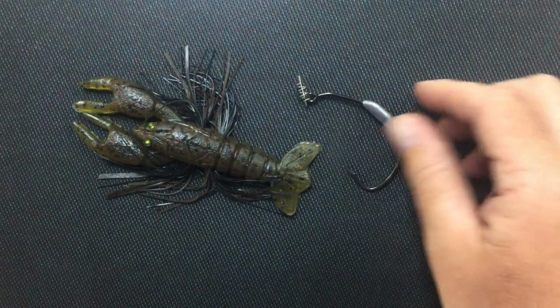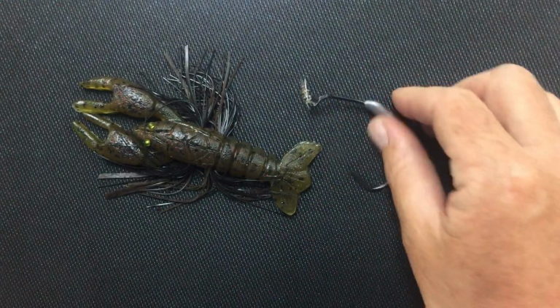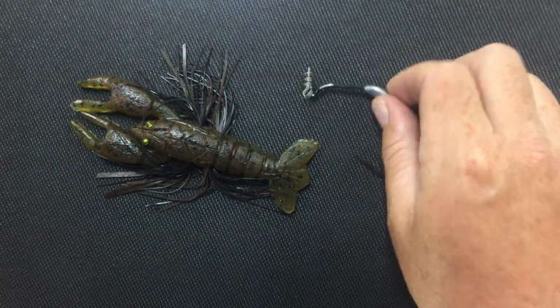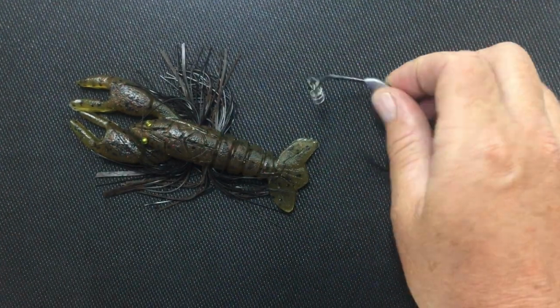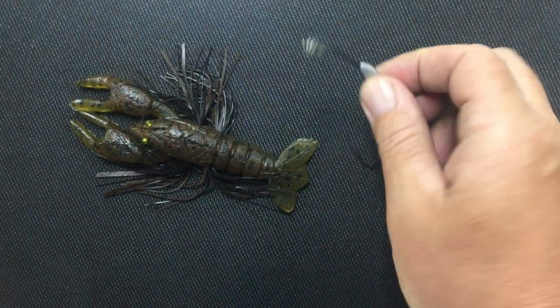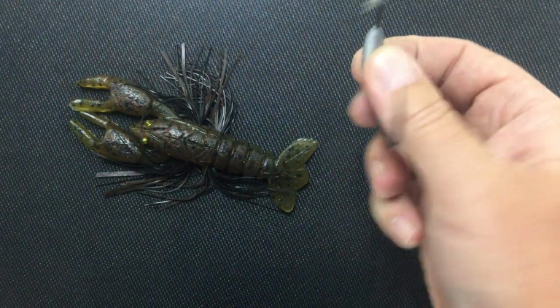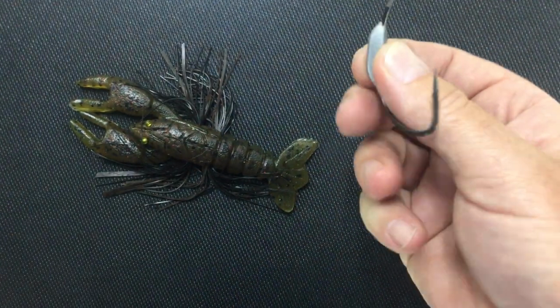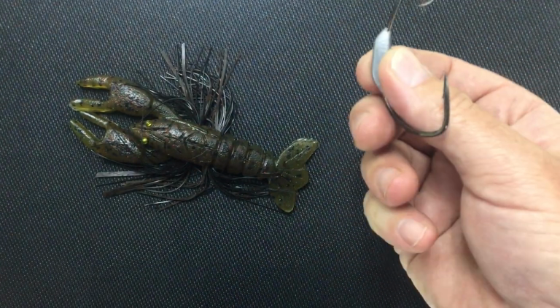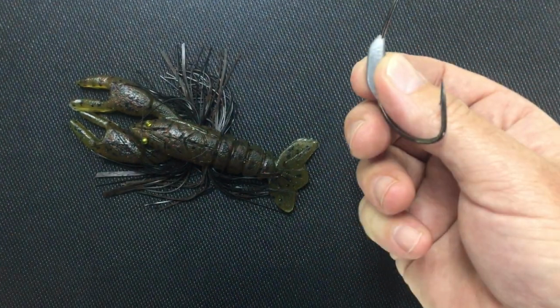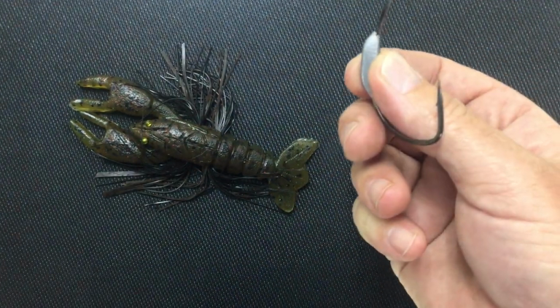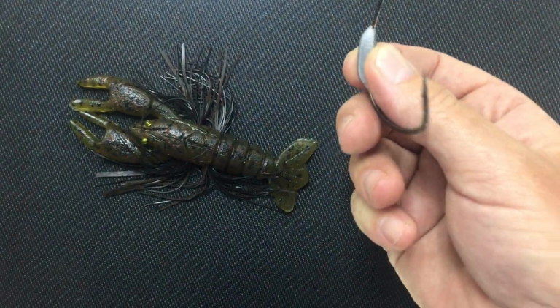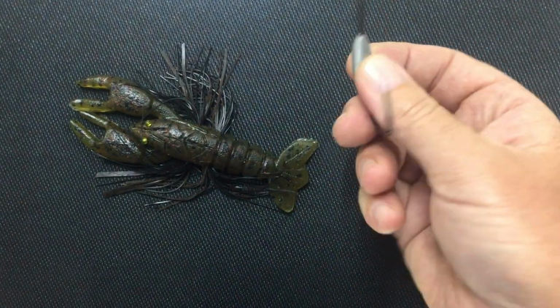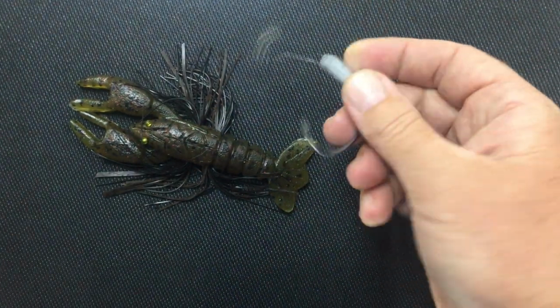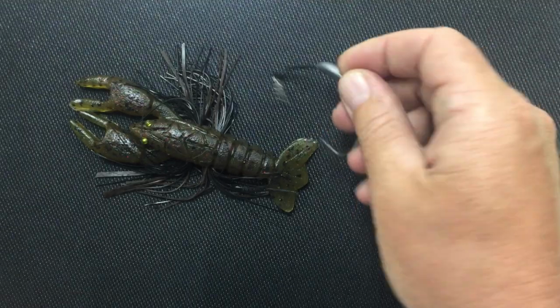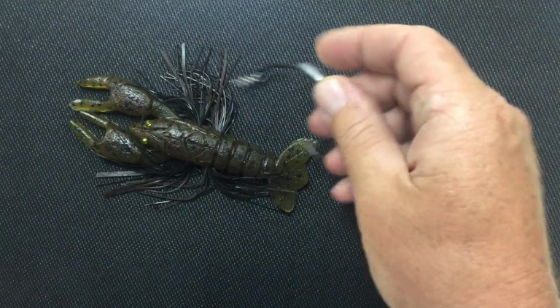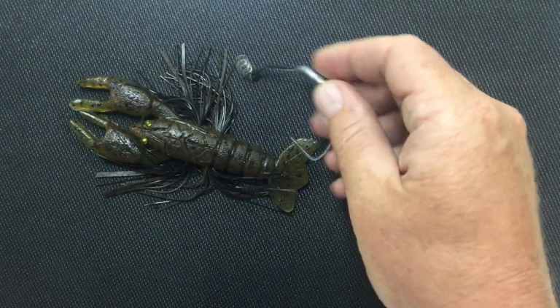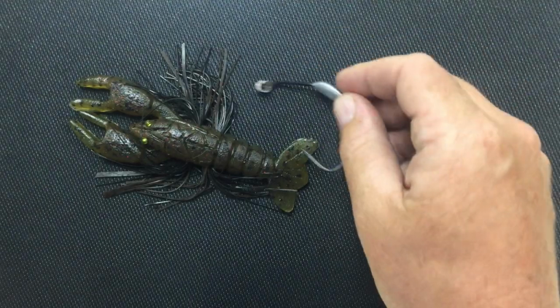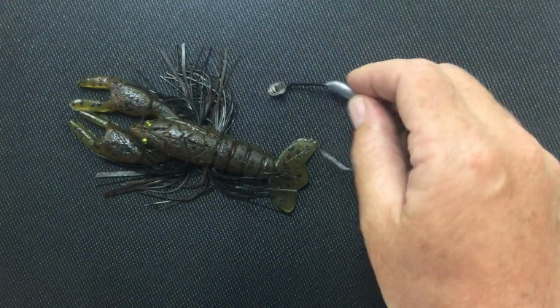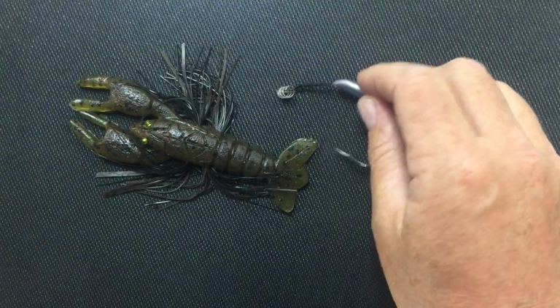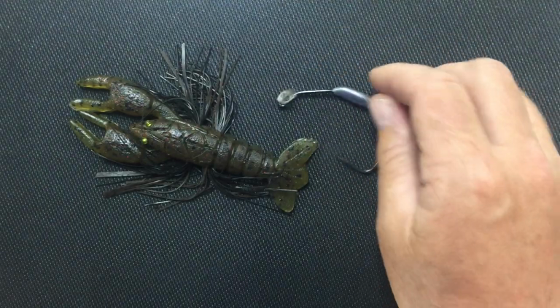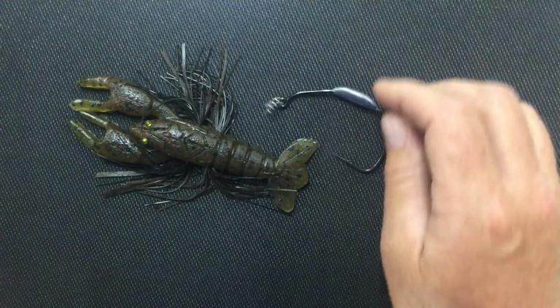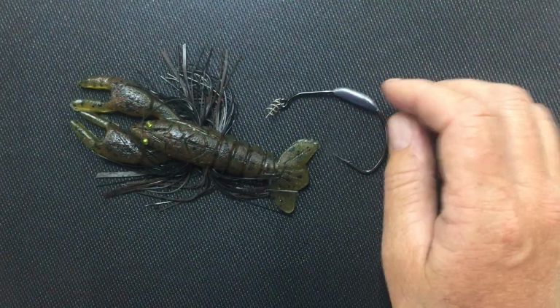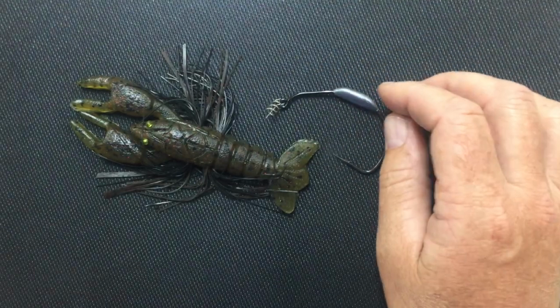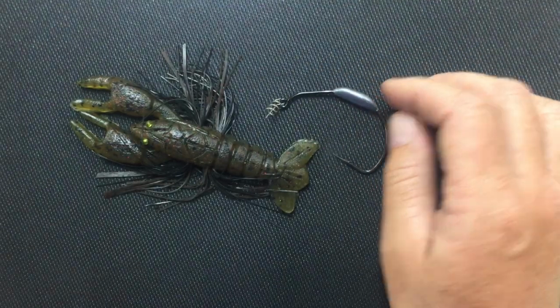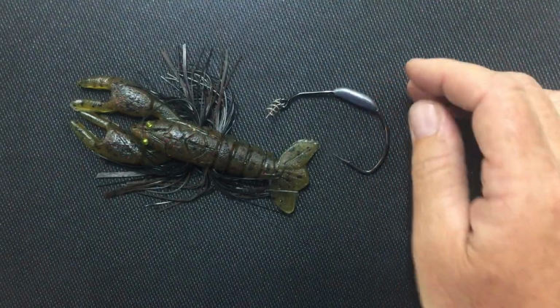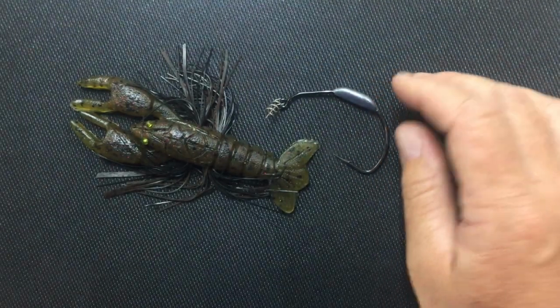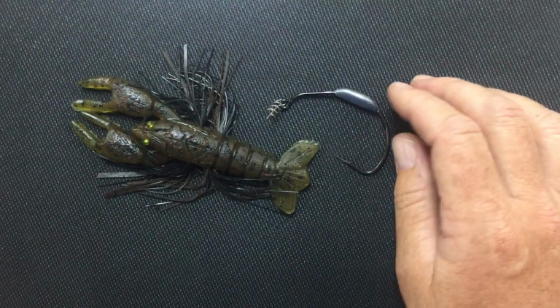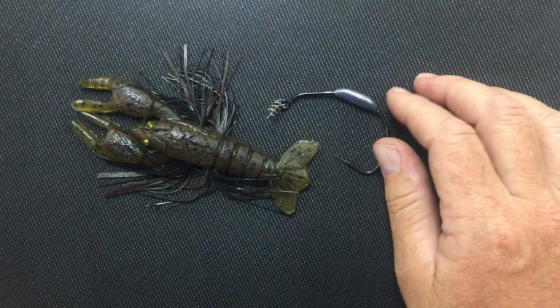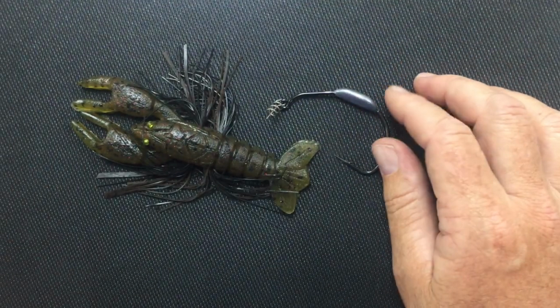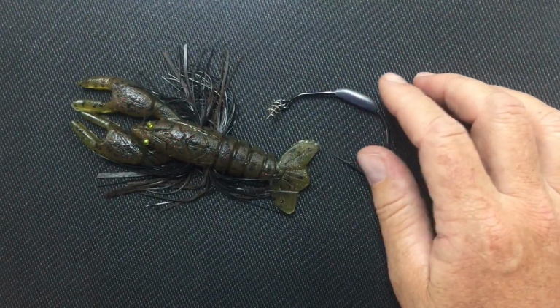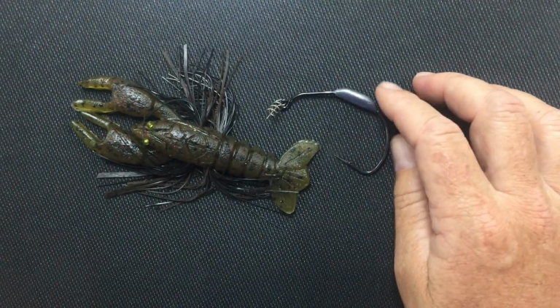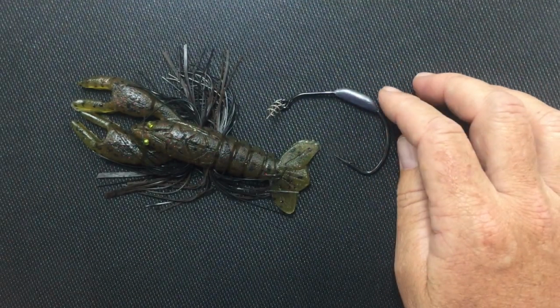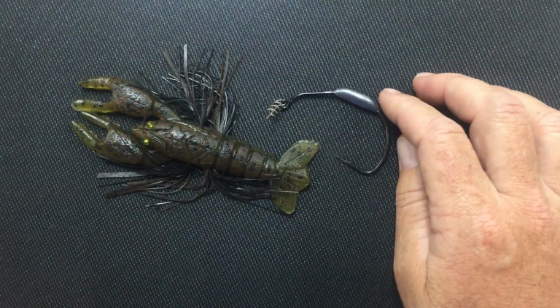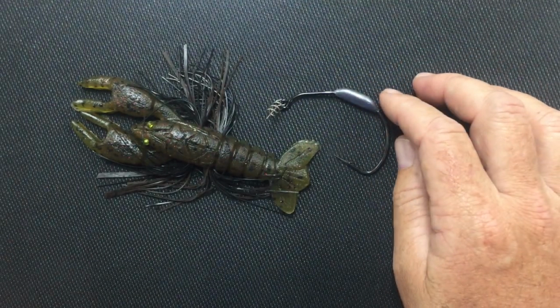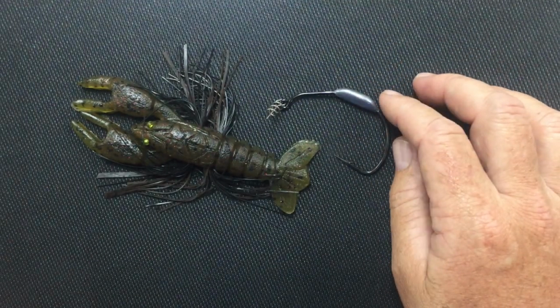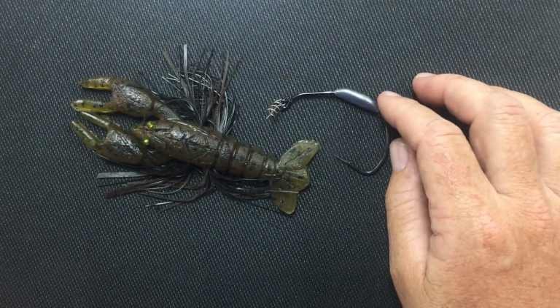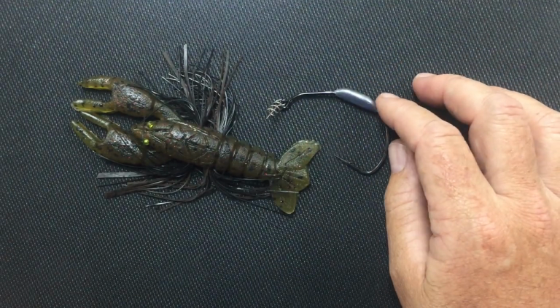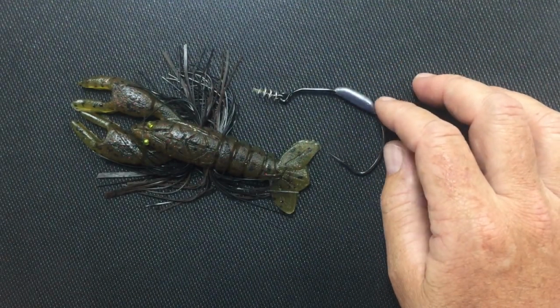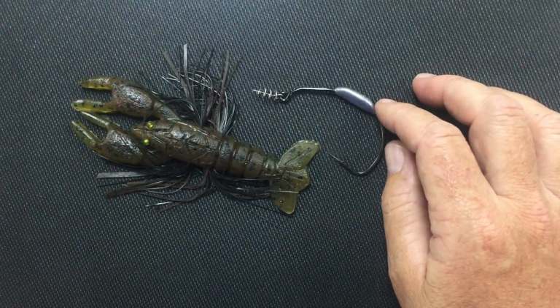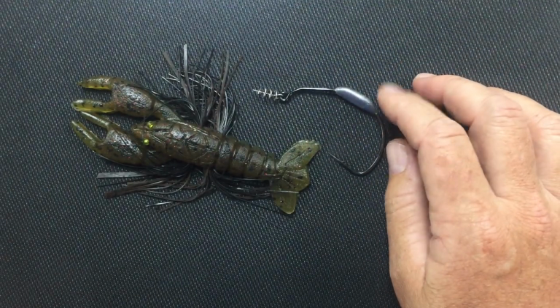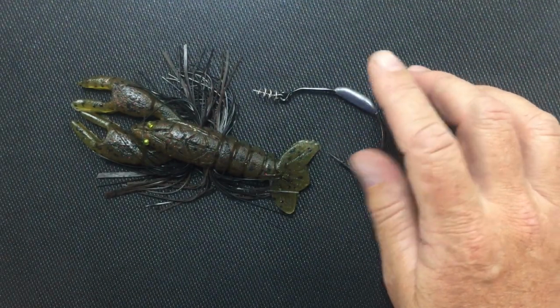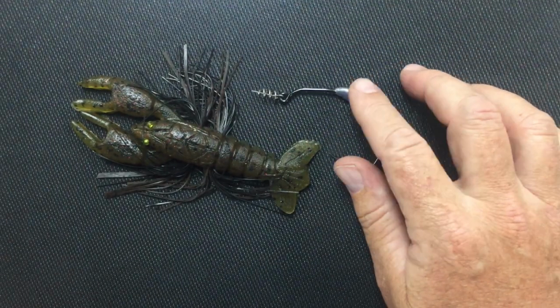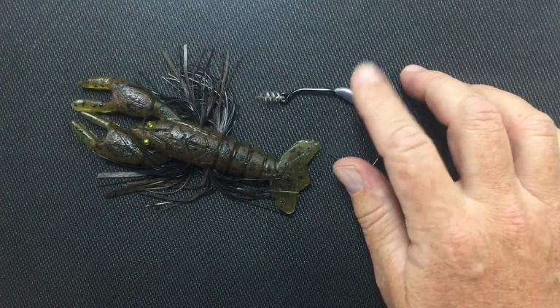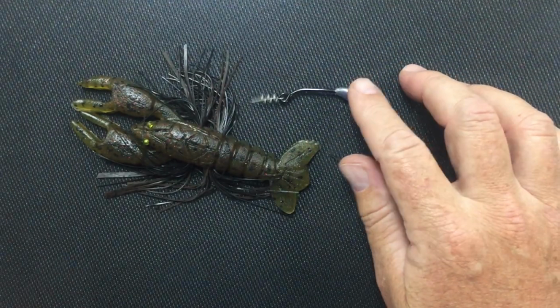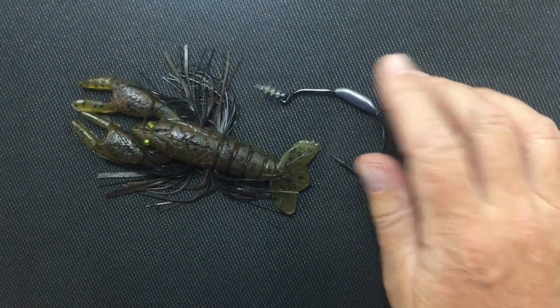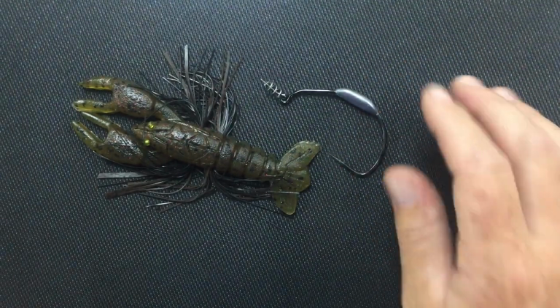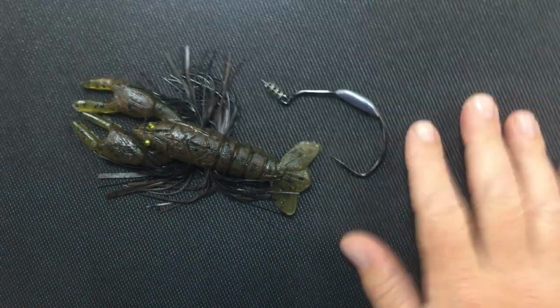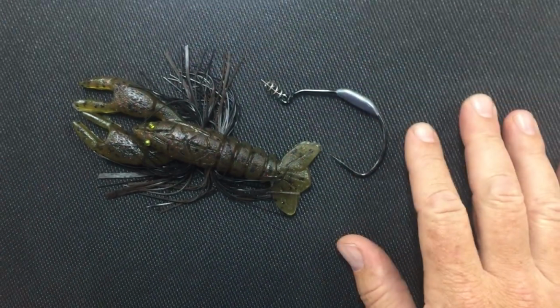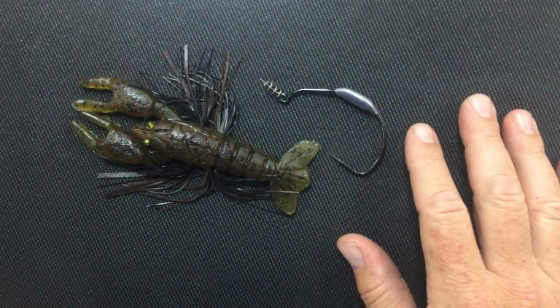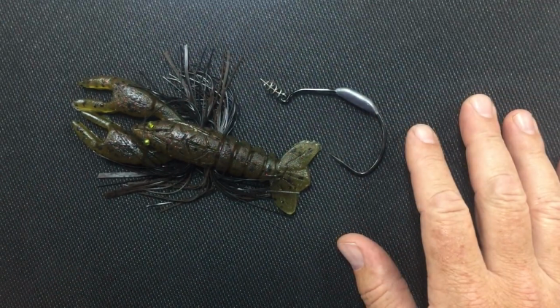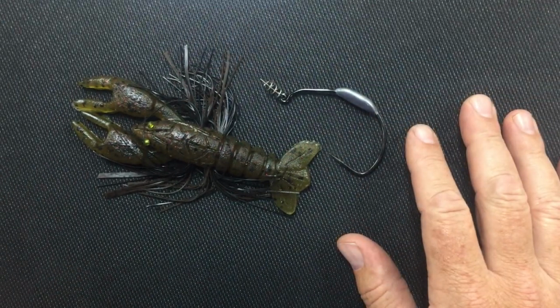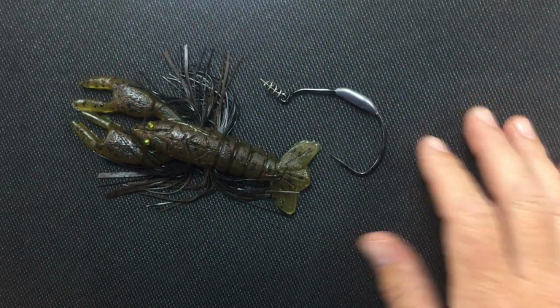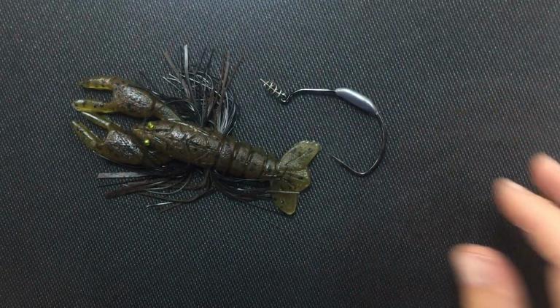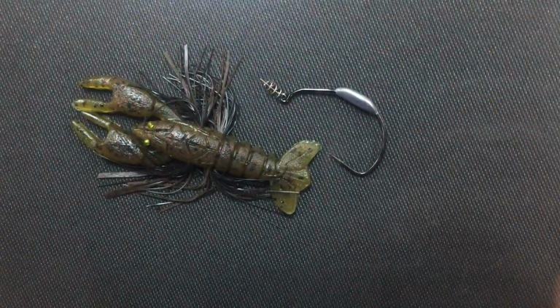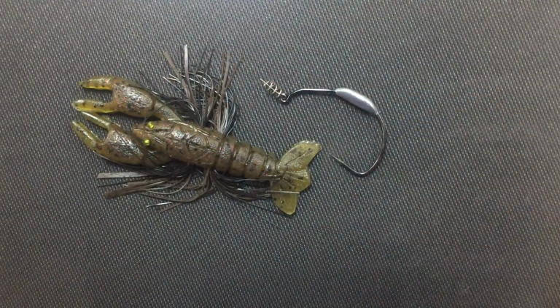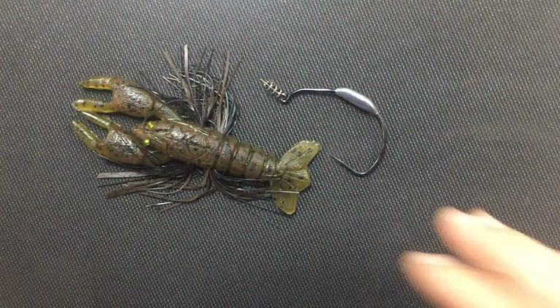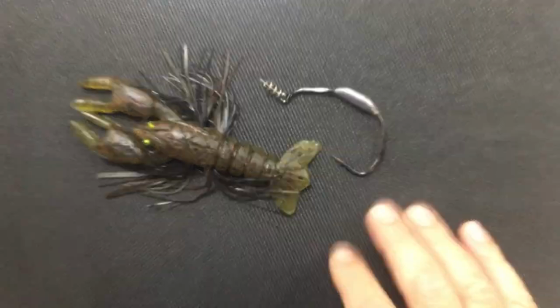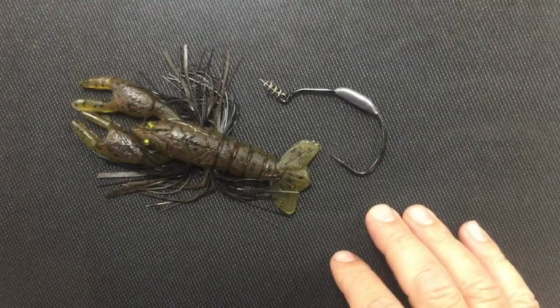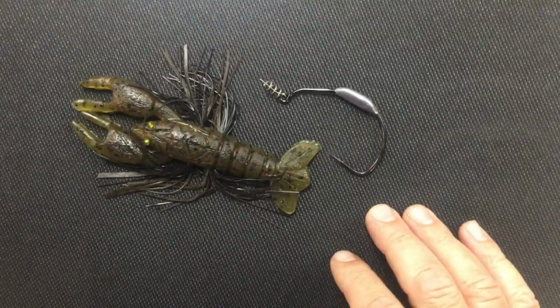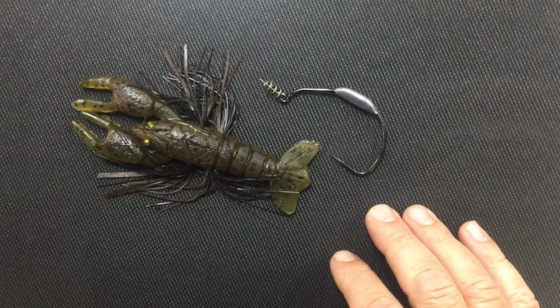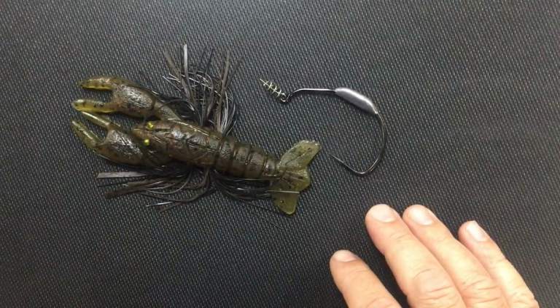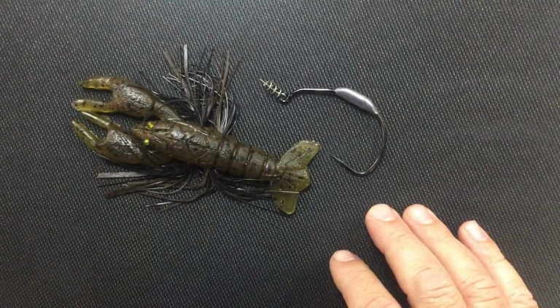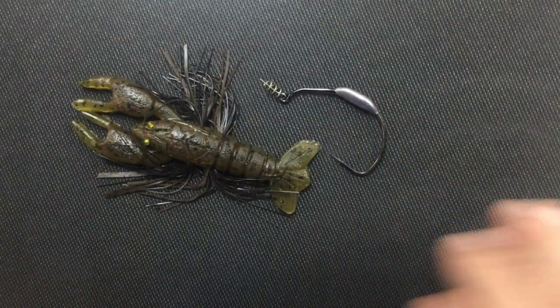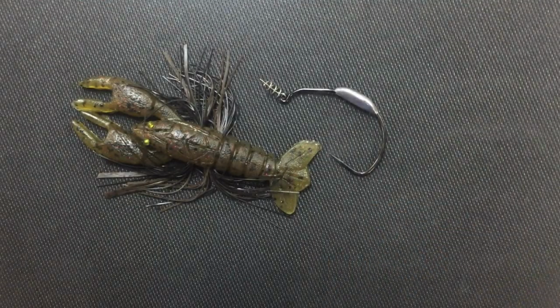One of the methods he recommends is using an Owner 8-Ought Beast Hook, a weighted one. So I wanted to show you how to do that.